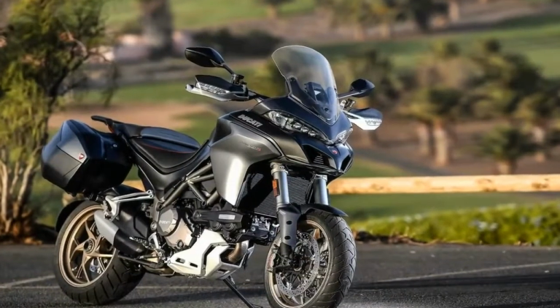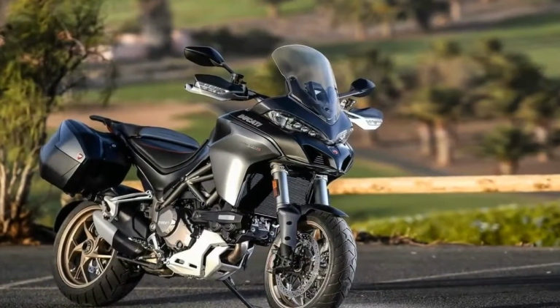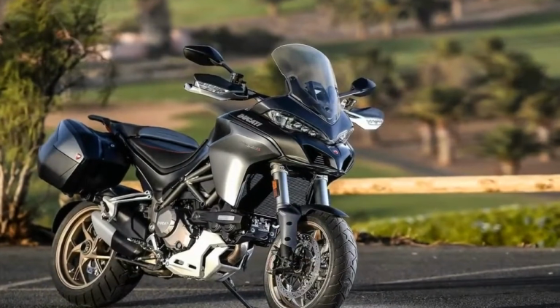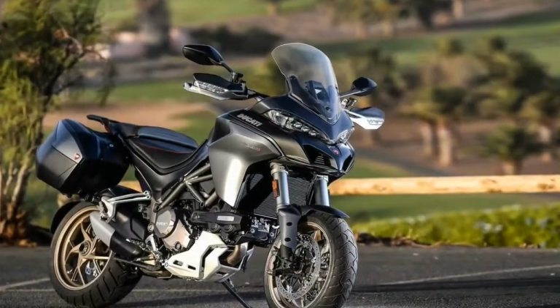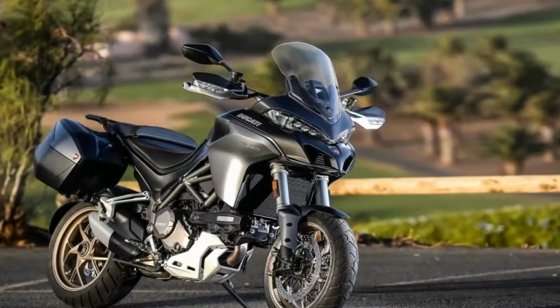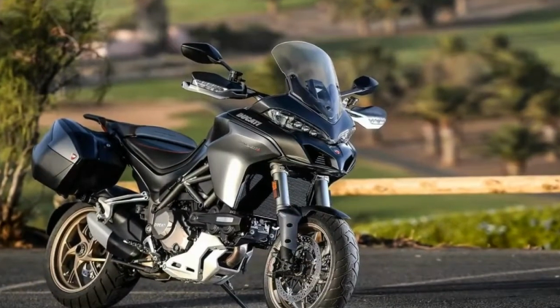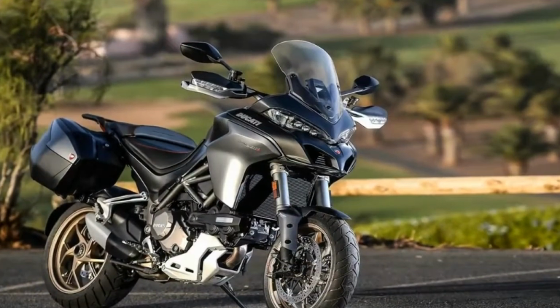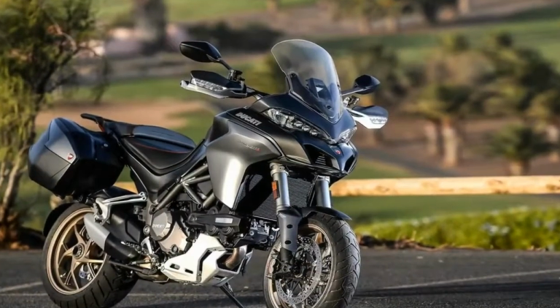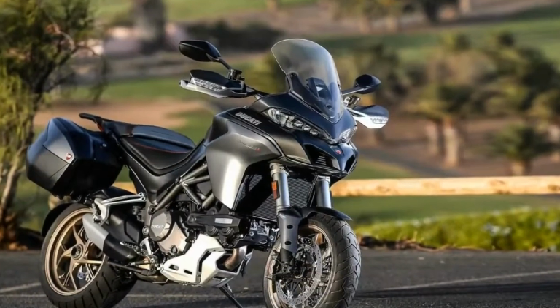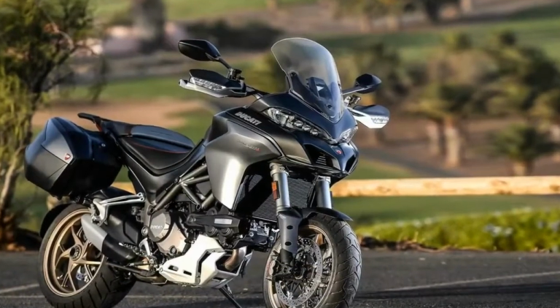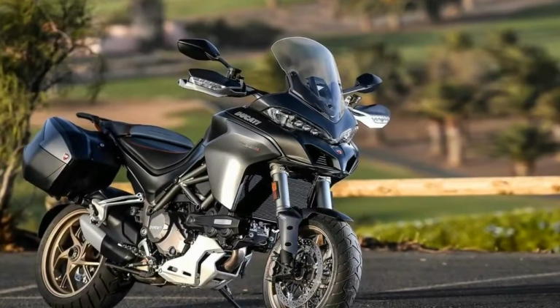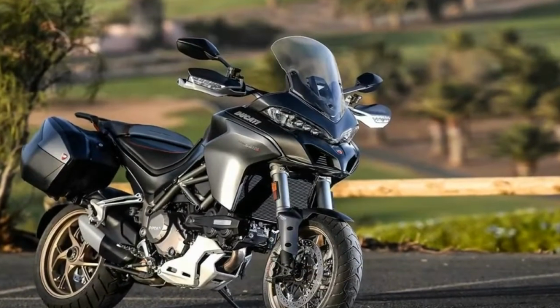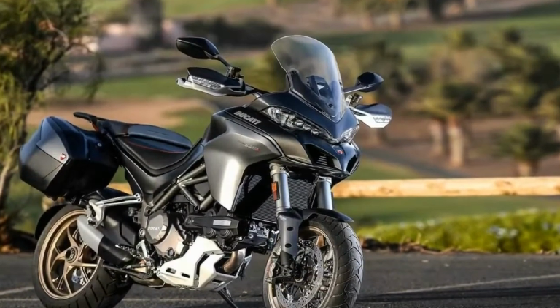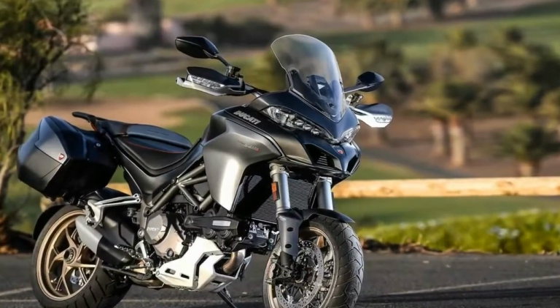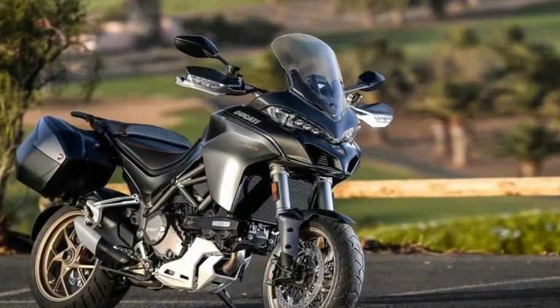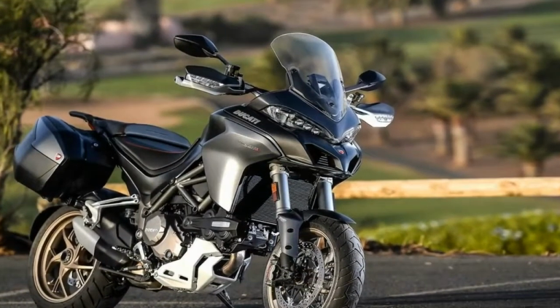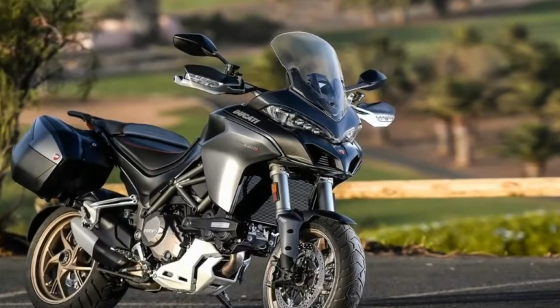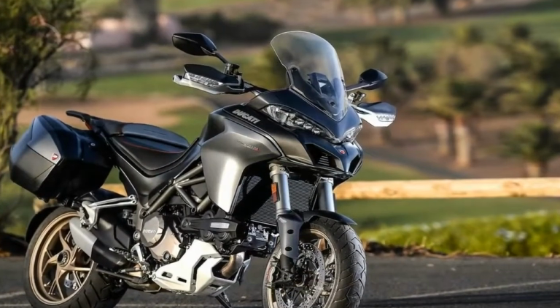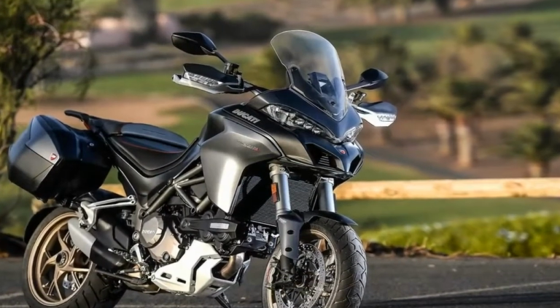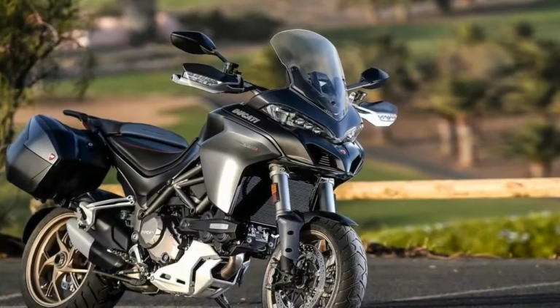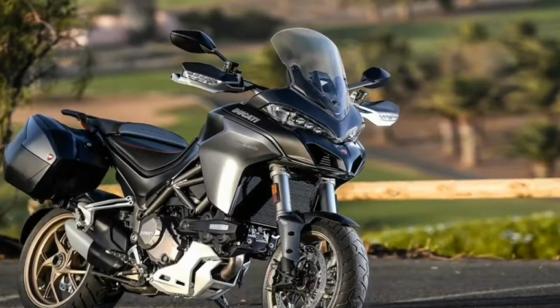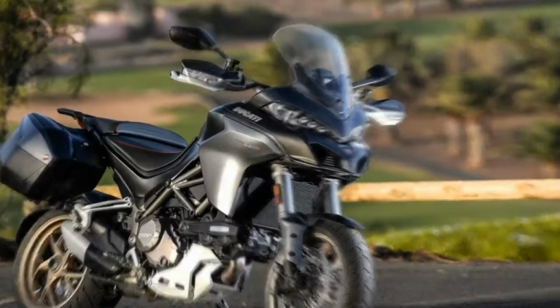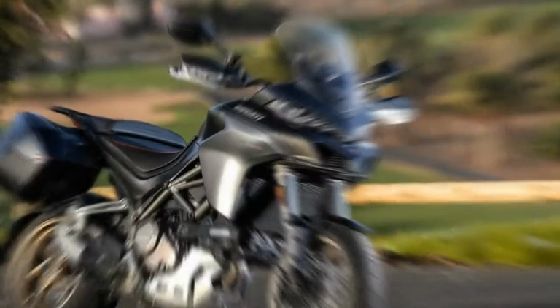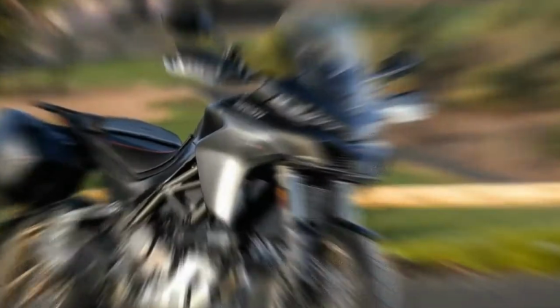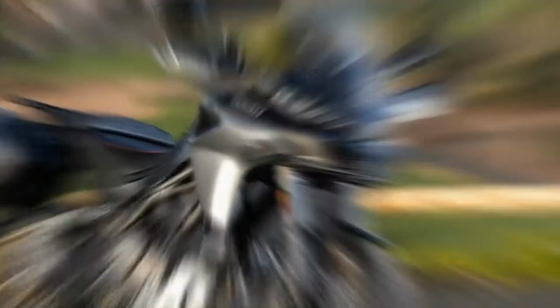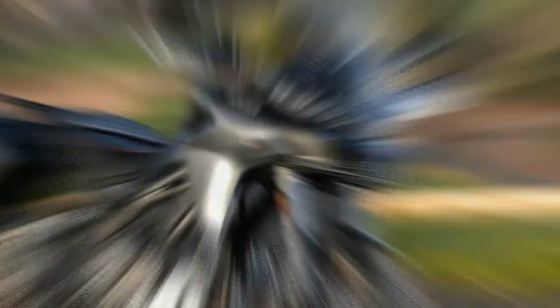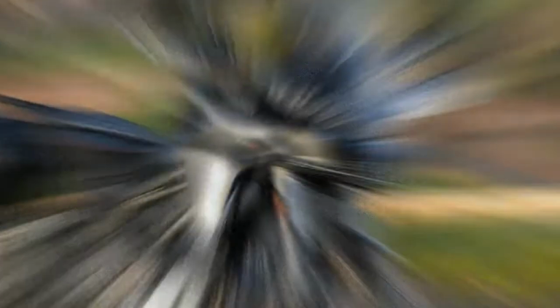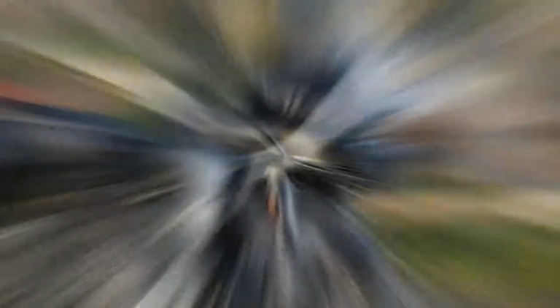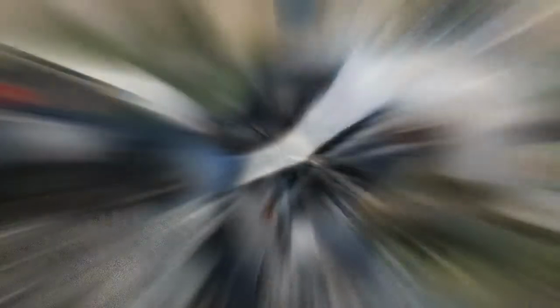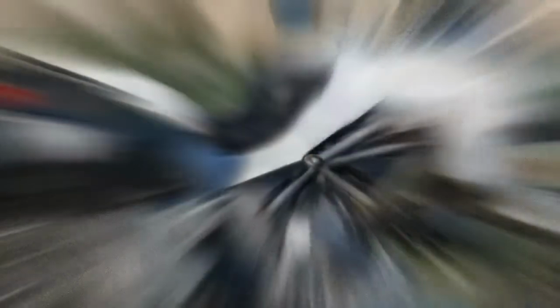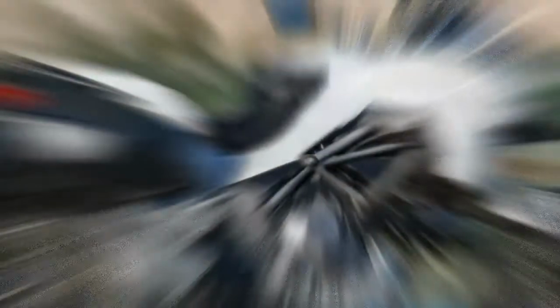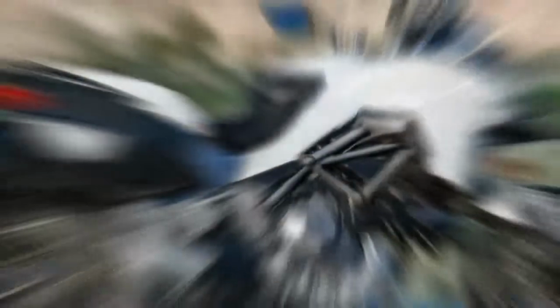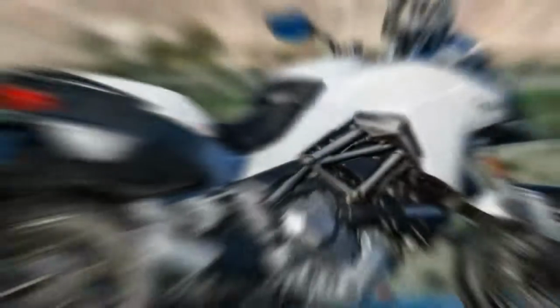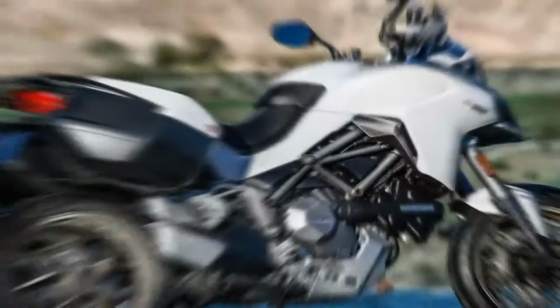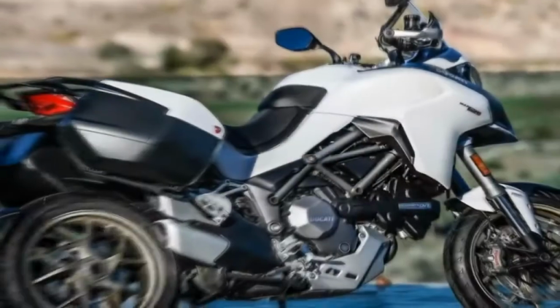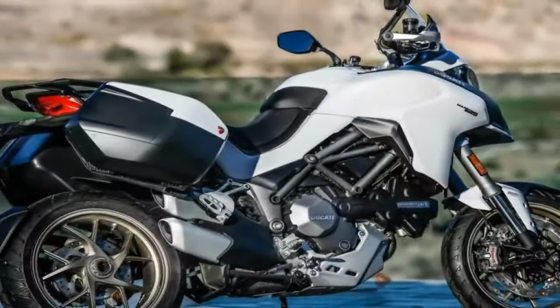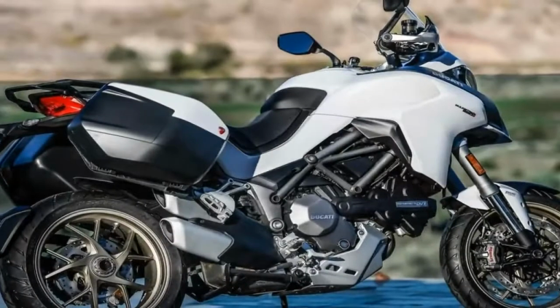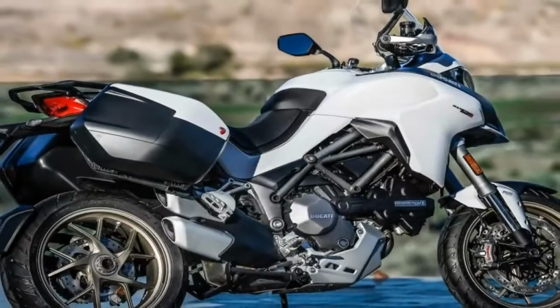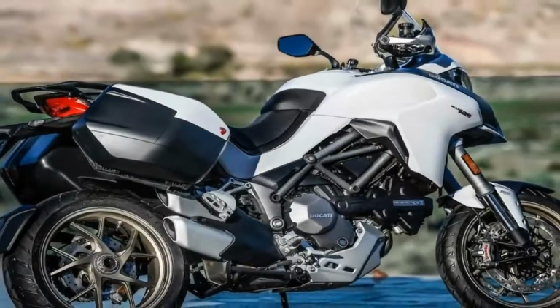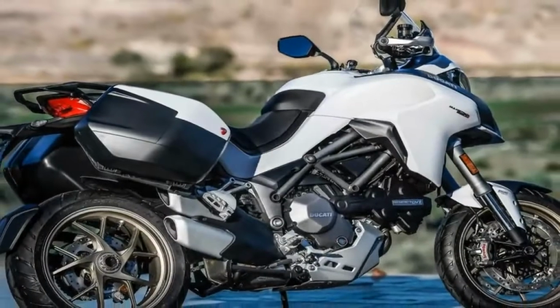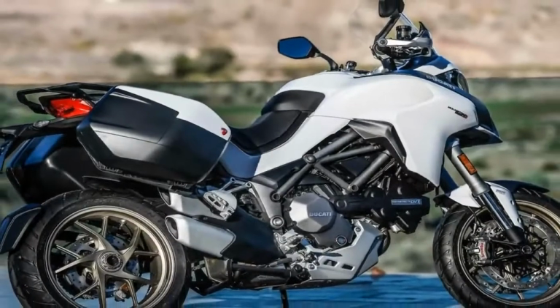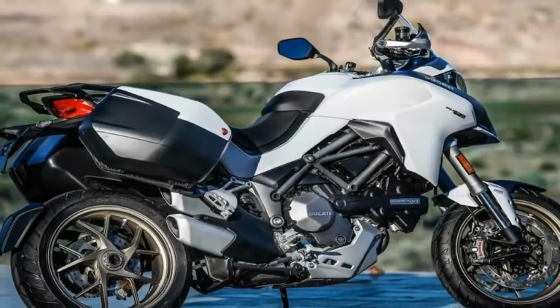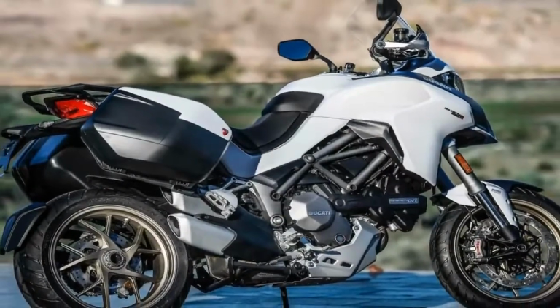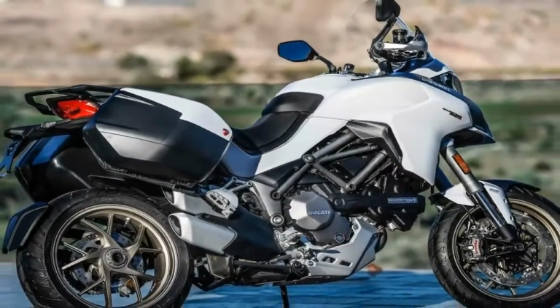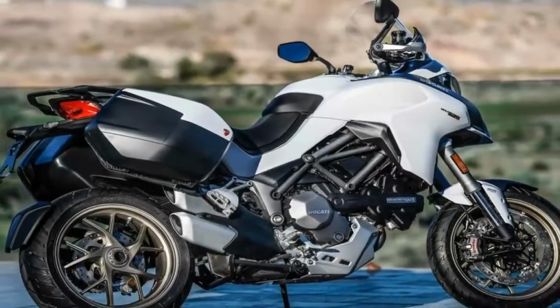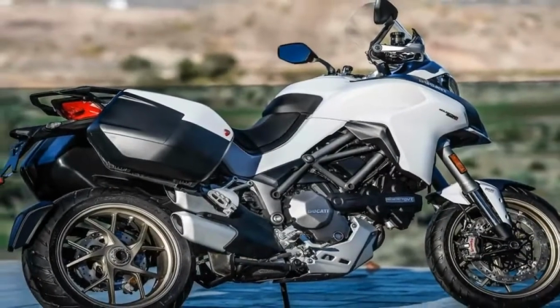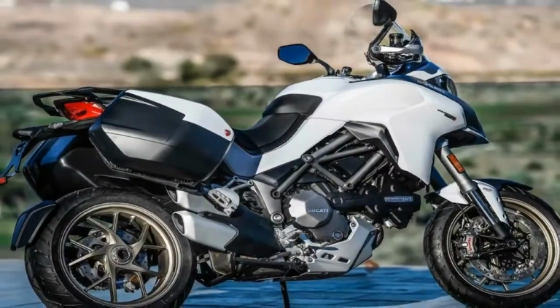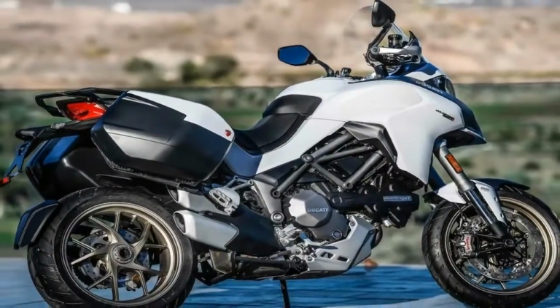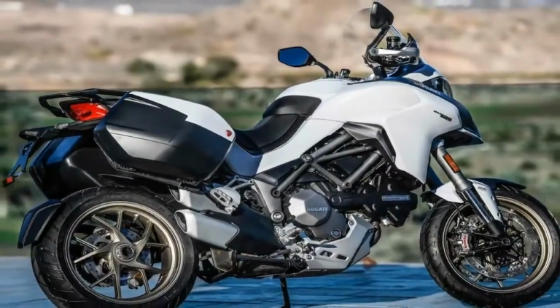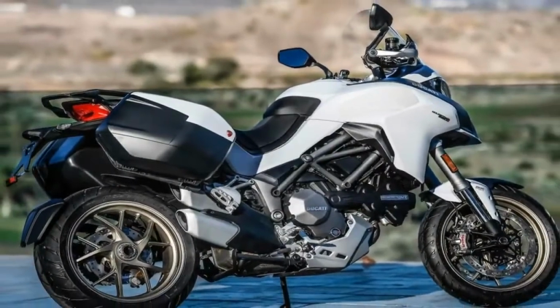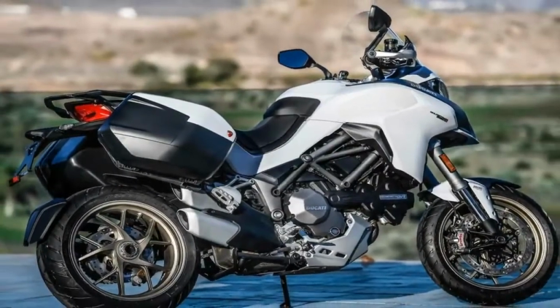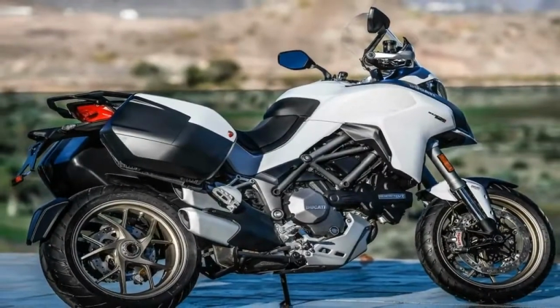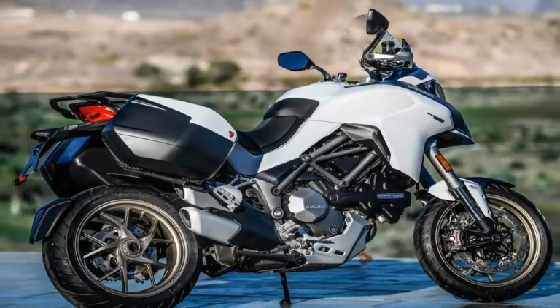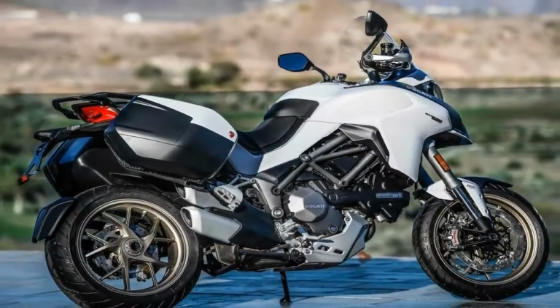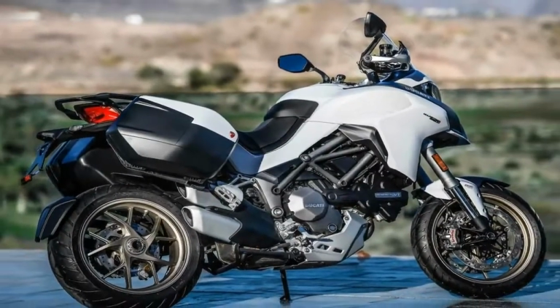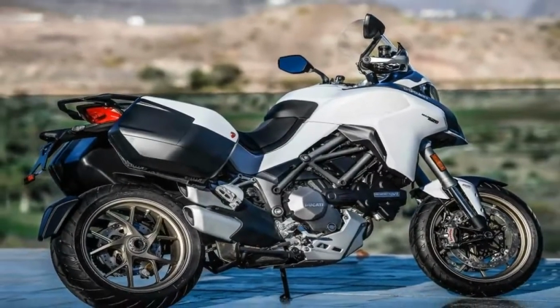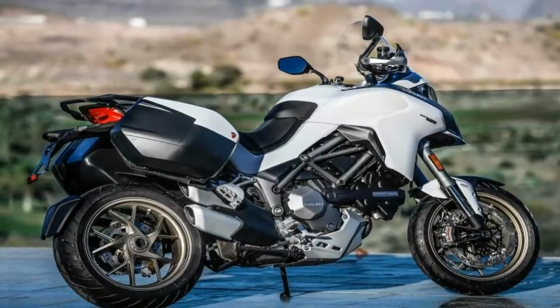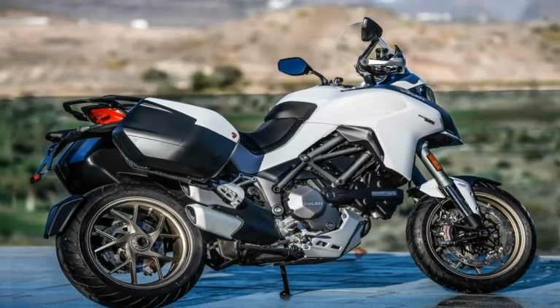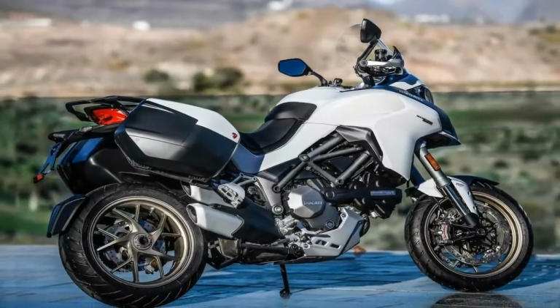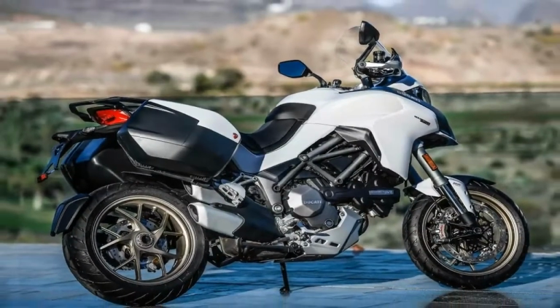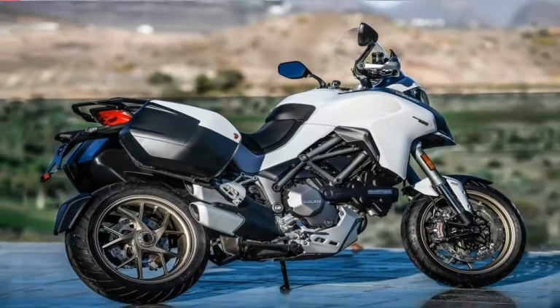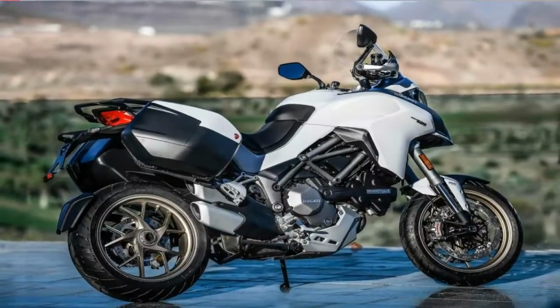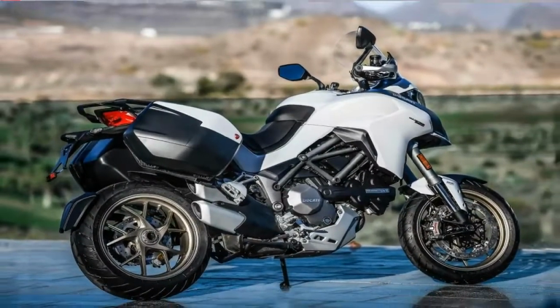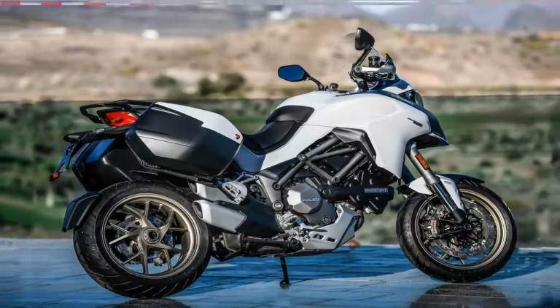The rear frame, however, gets a black treatment. The Pike's Peak edition has it in red, while the rest sees the frame in black.